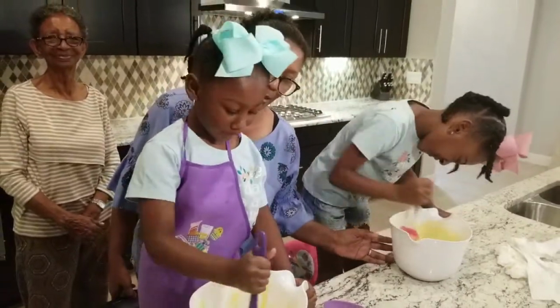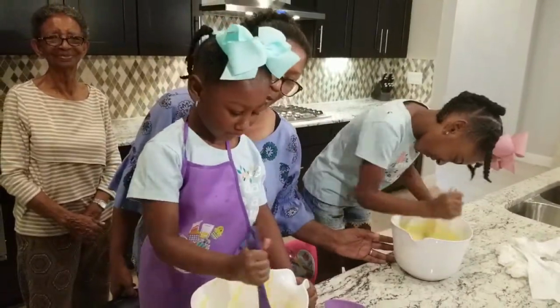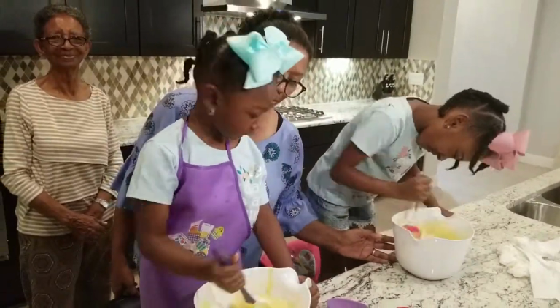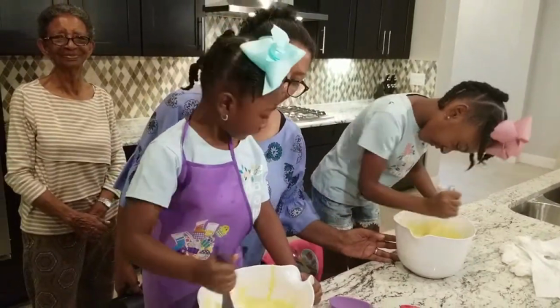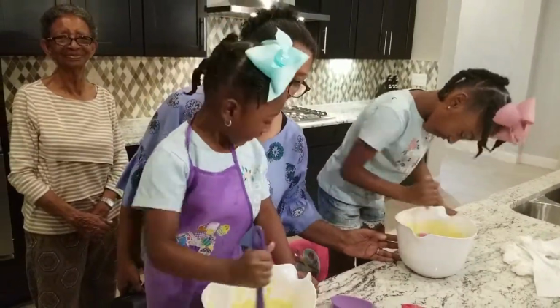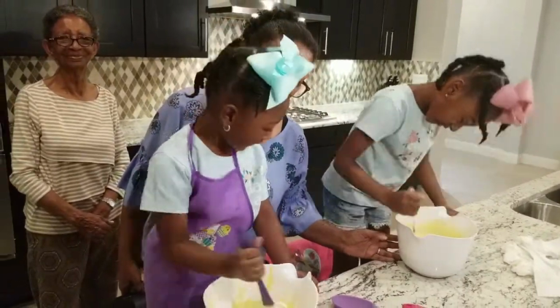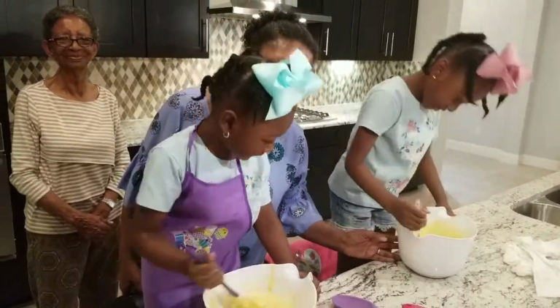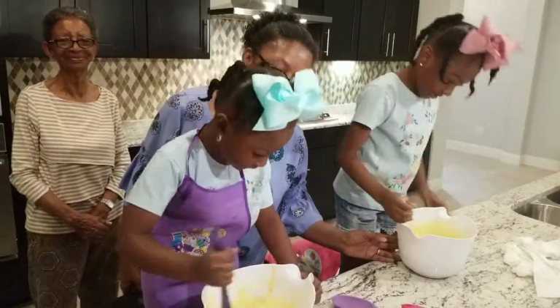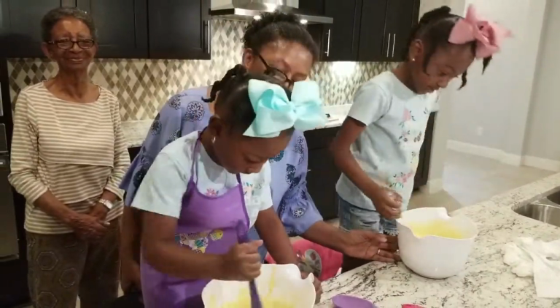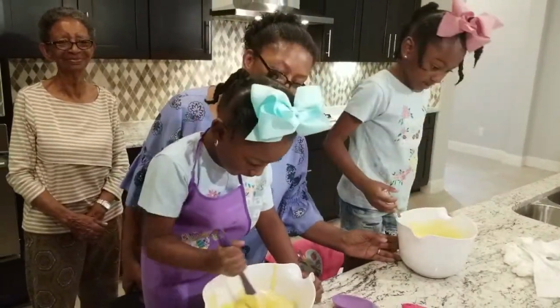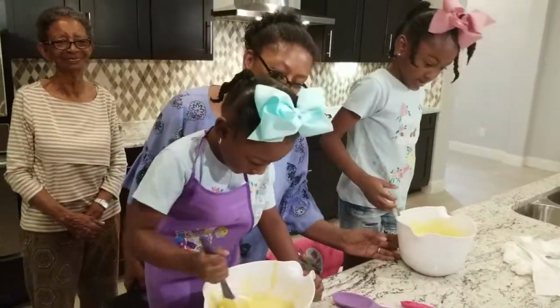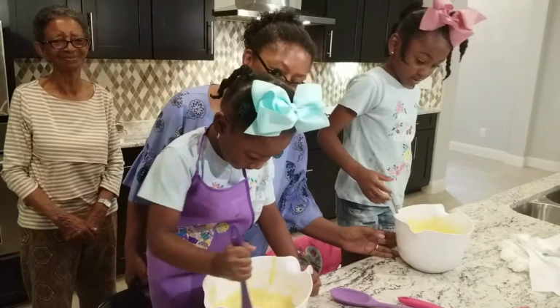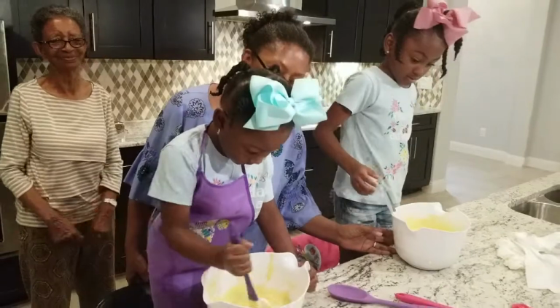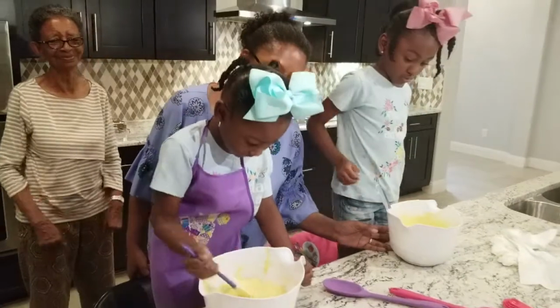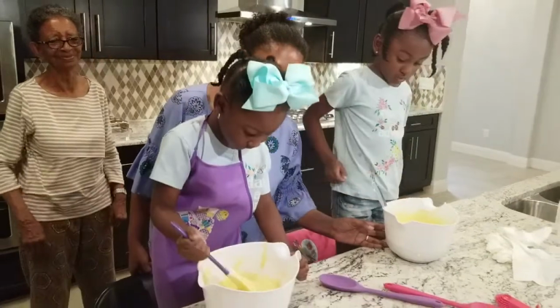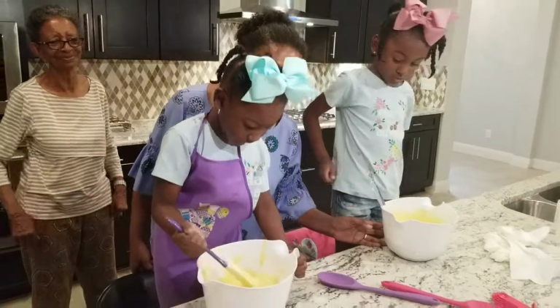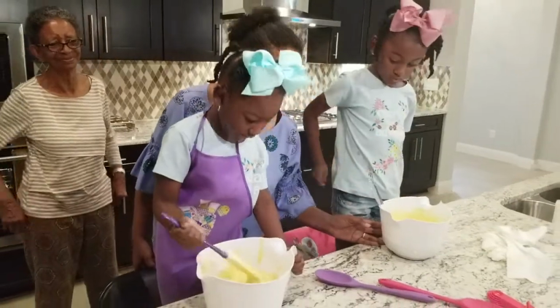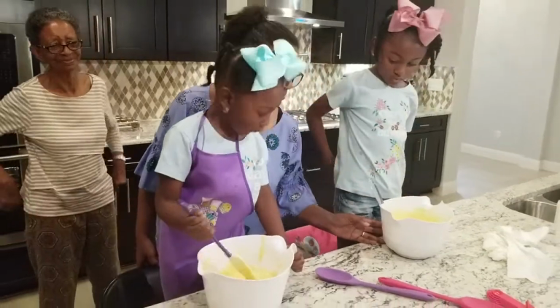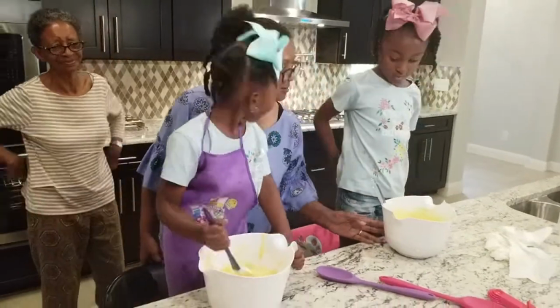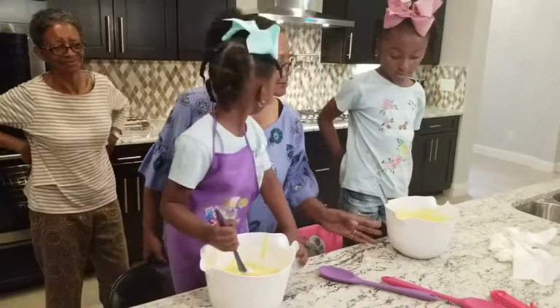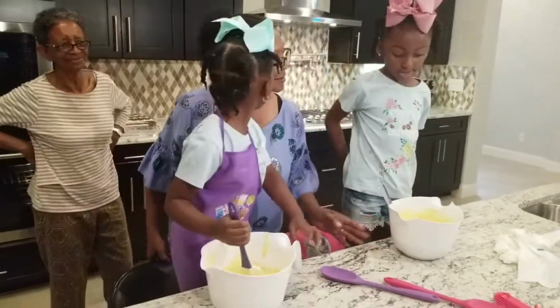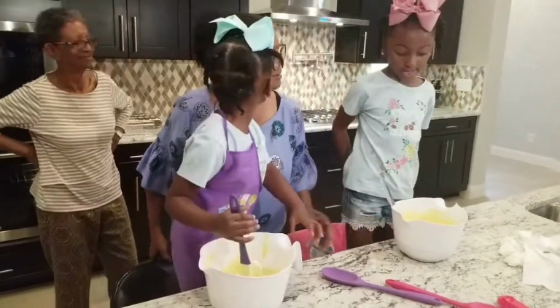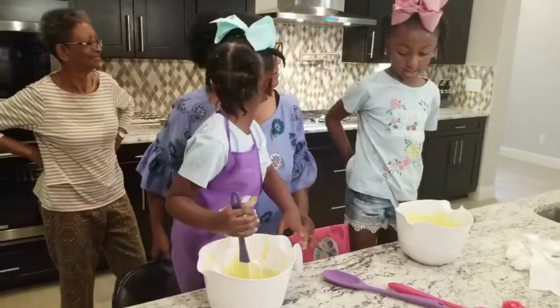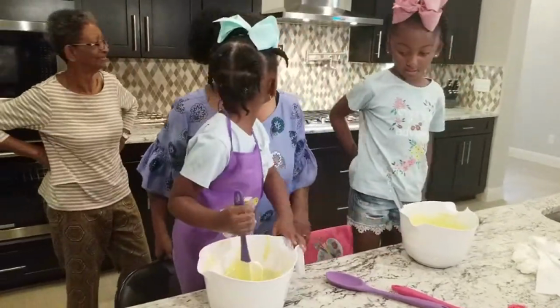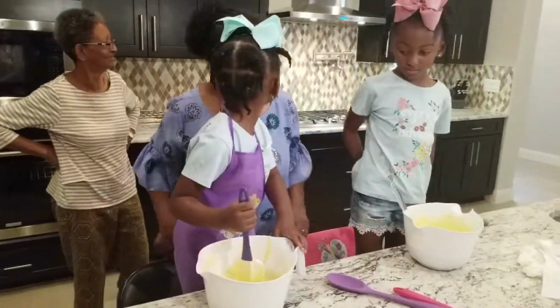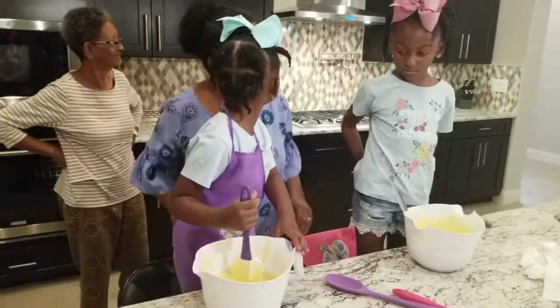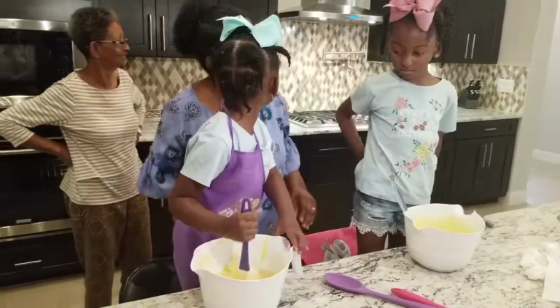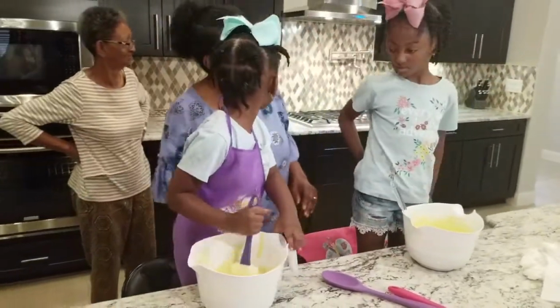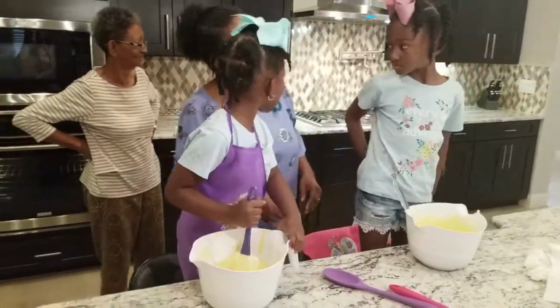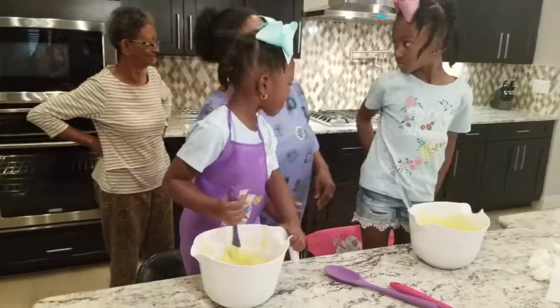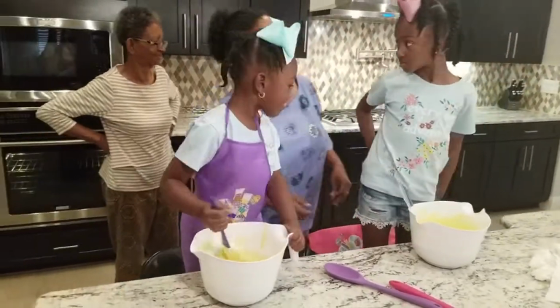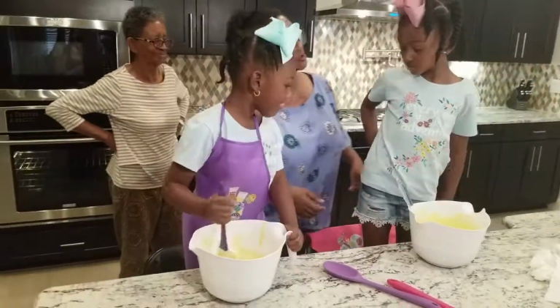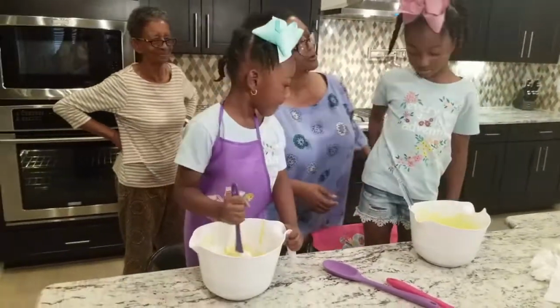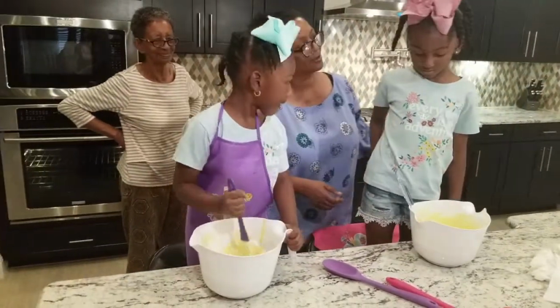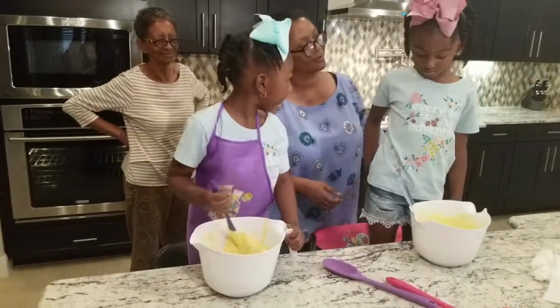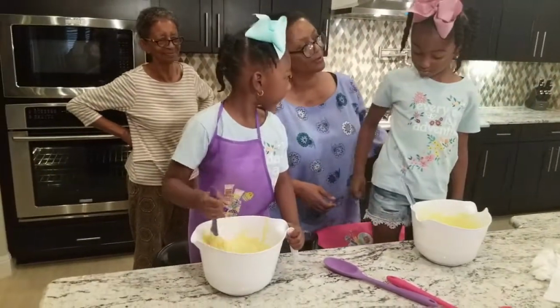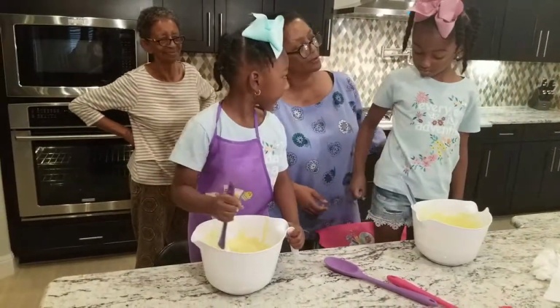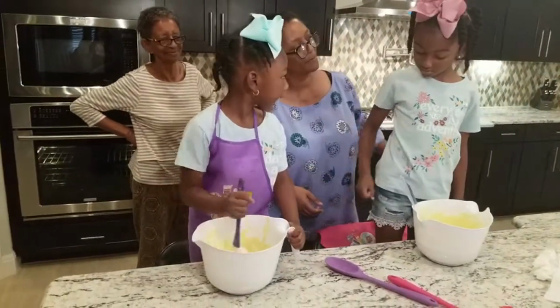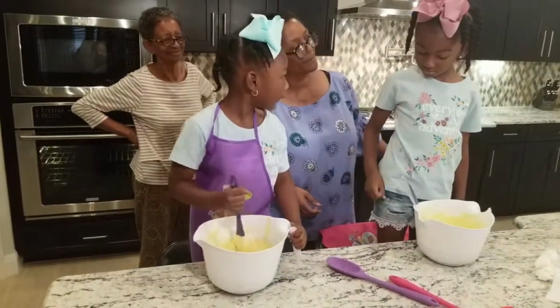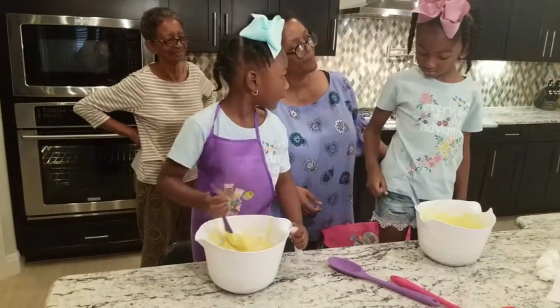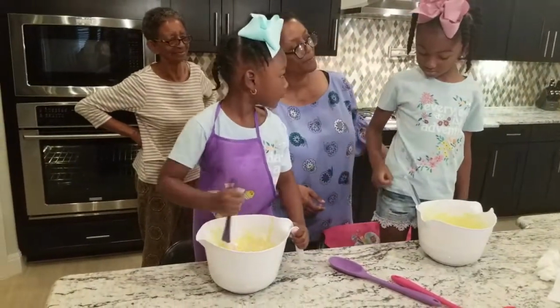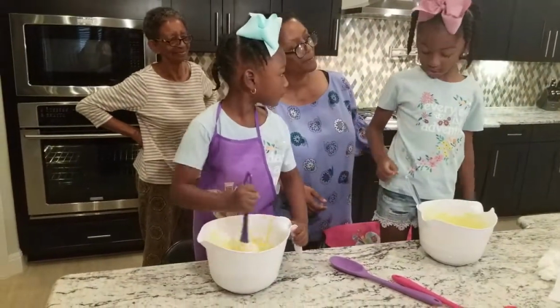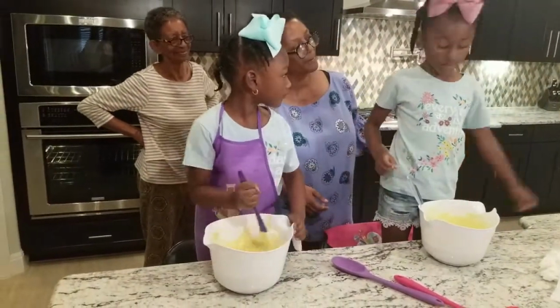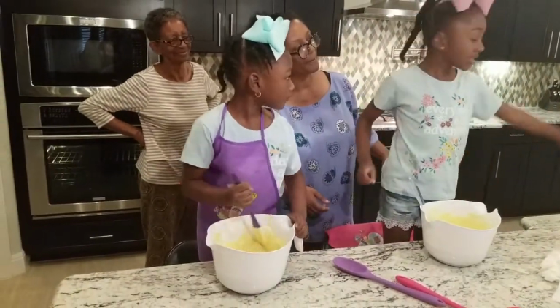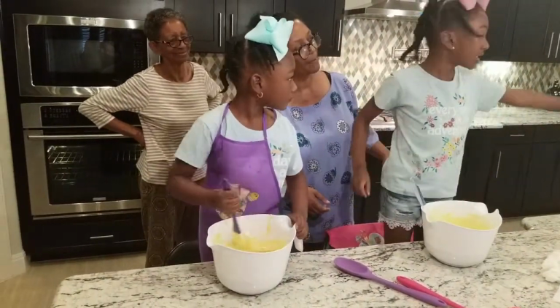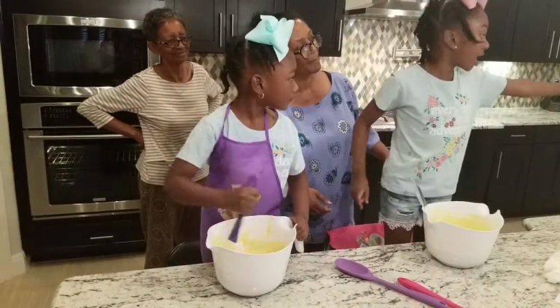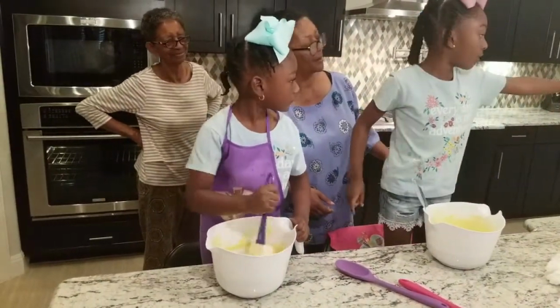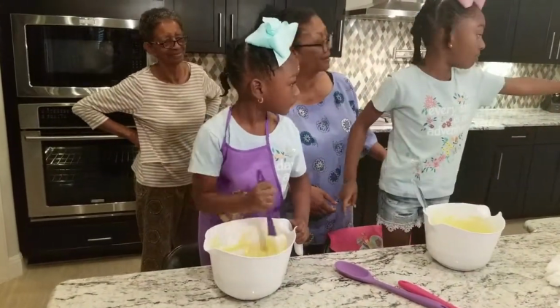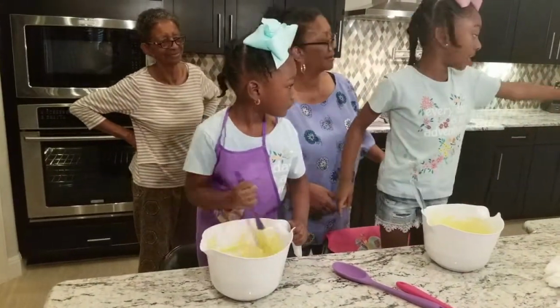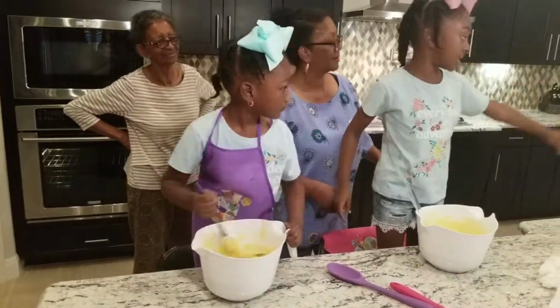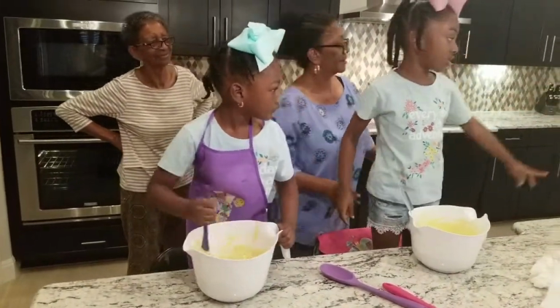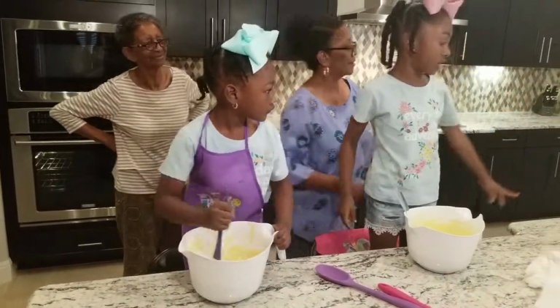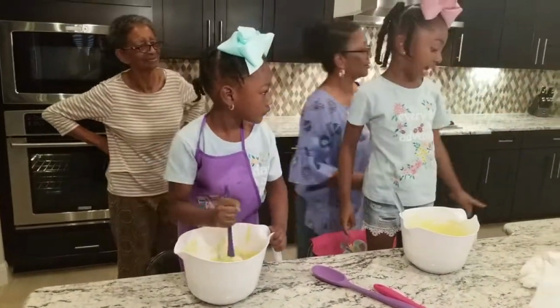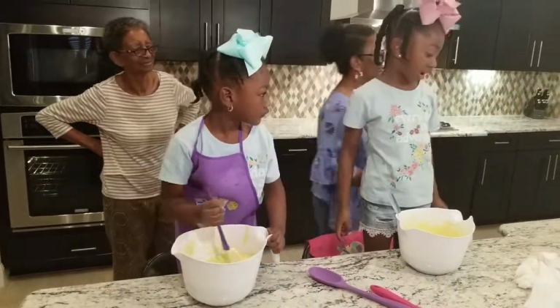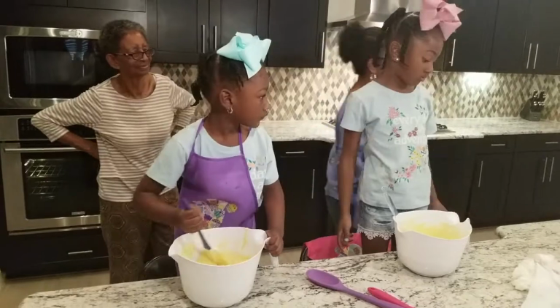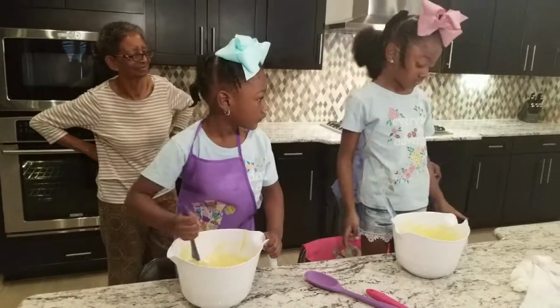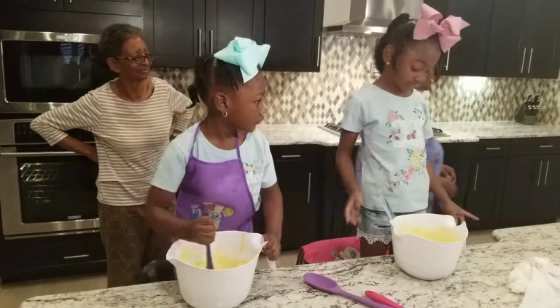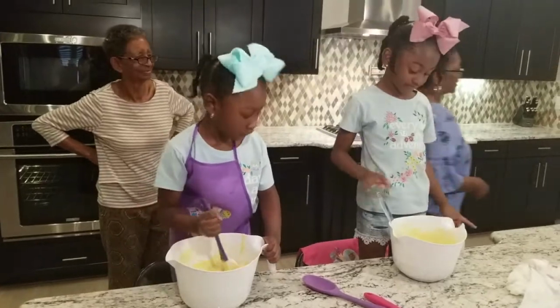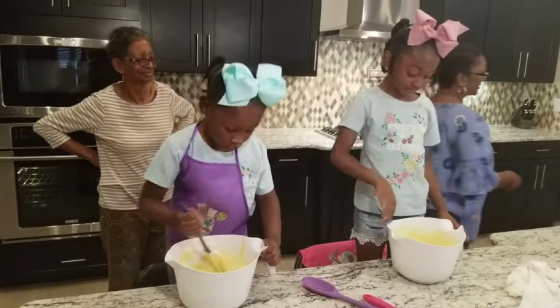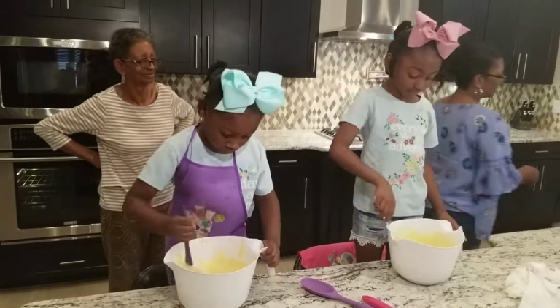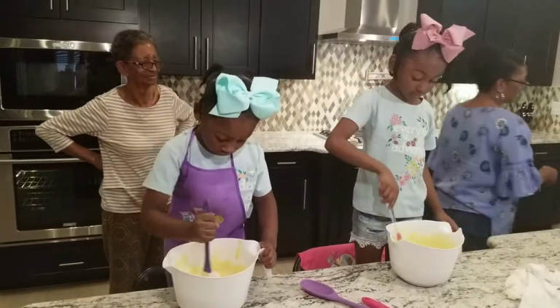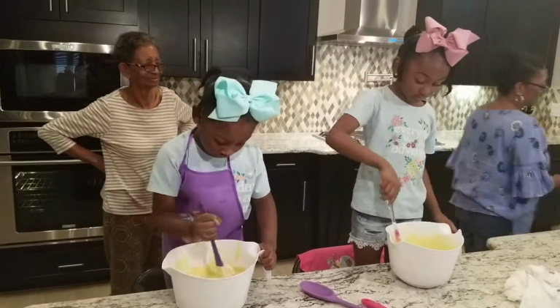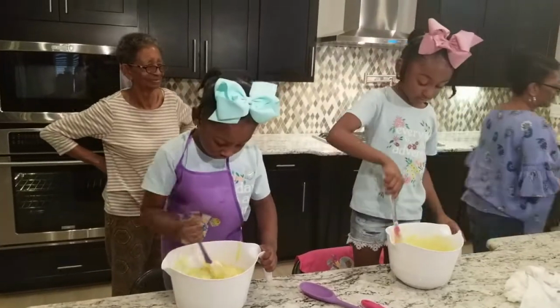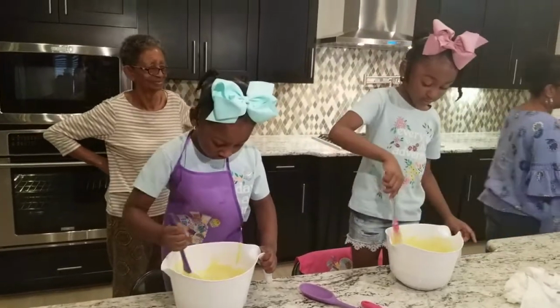Y'all quit eating so much, everybody. Let me stir it. You want me to stir it a little bit, please? I want the blender. Okay, I'll get that for you.